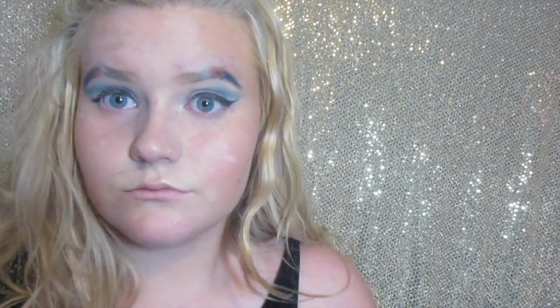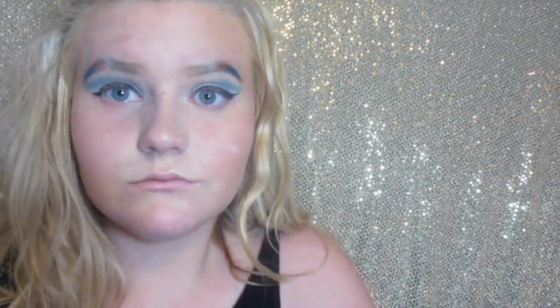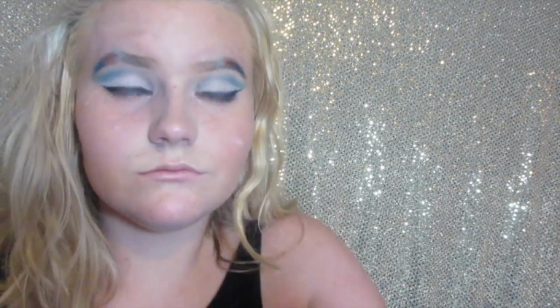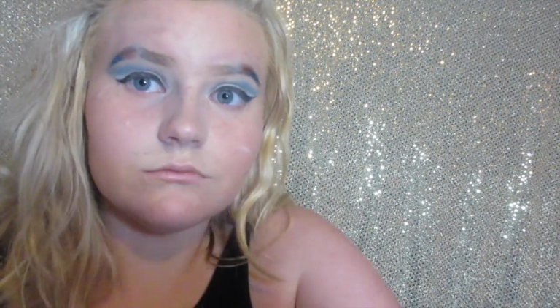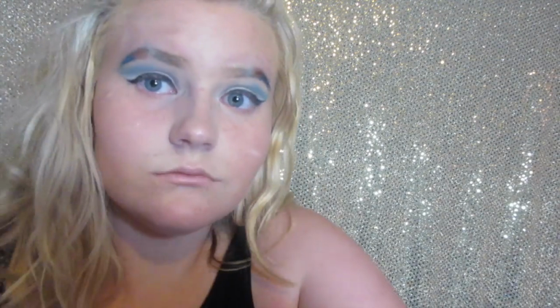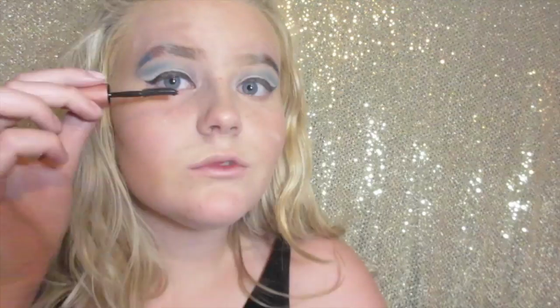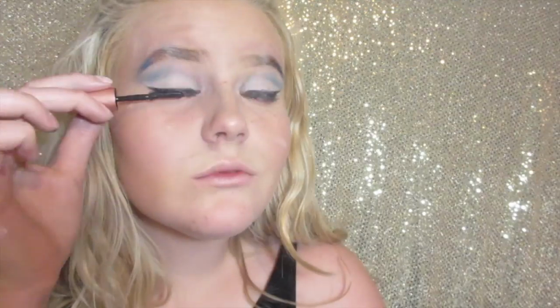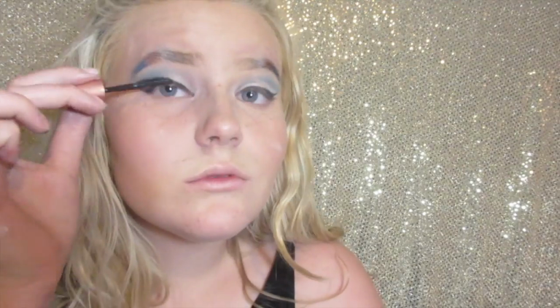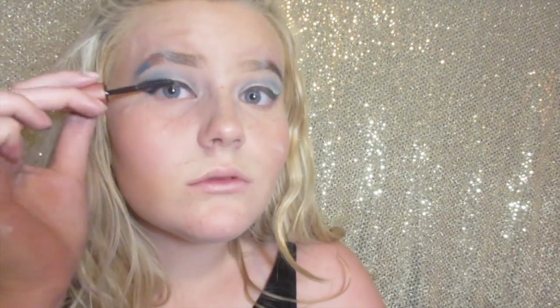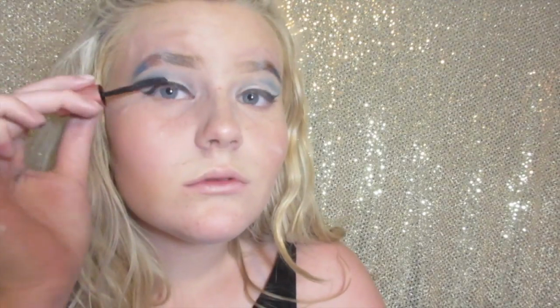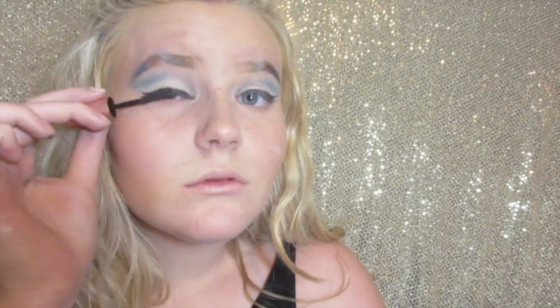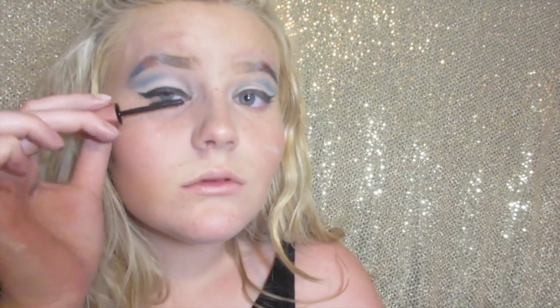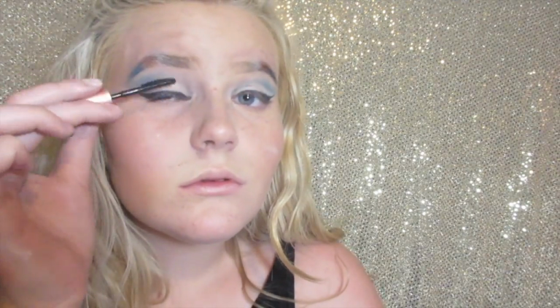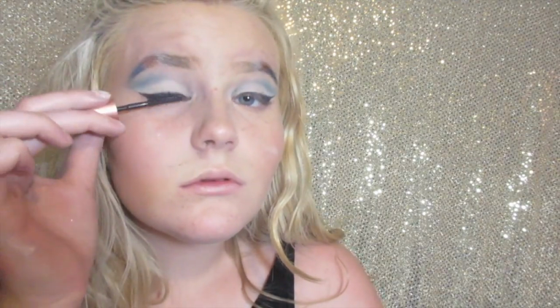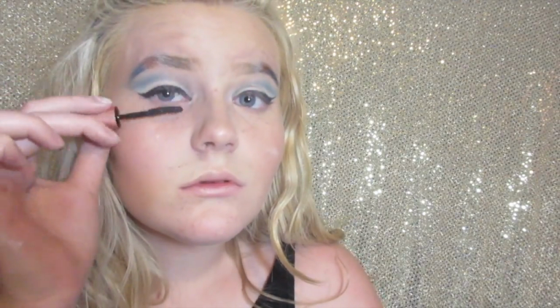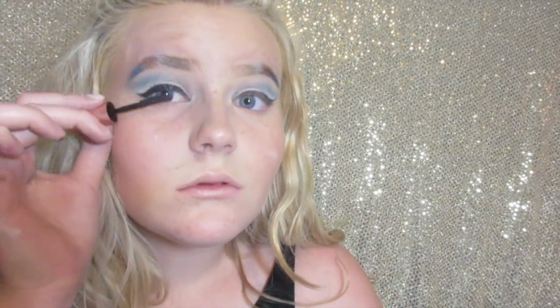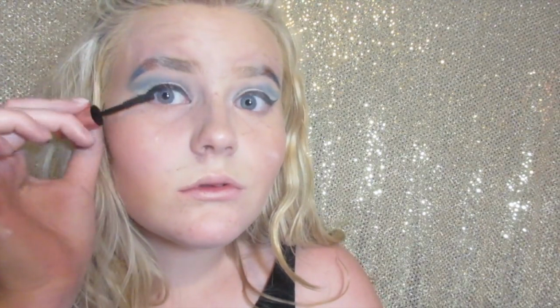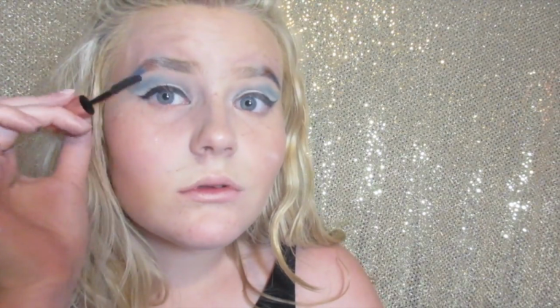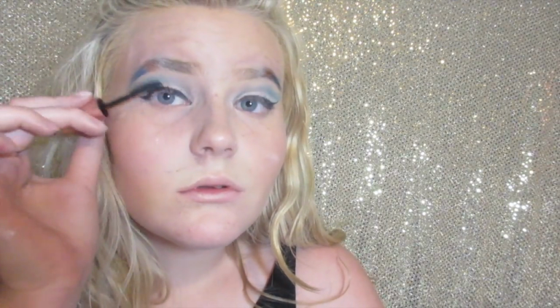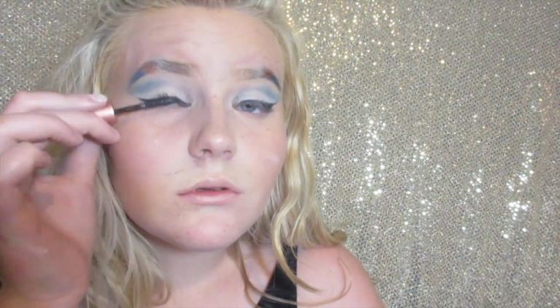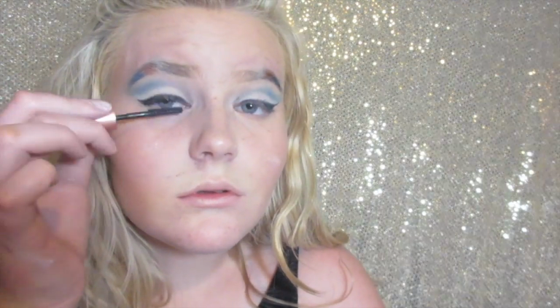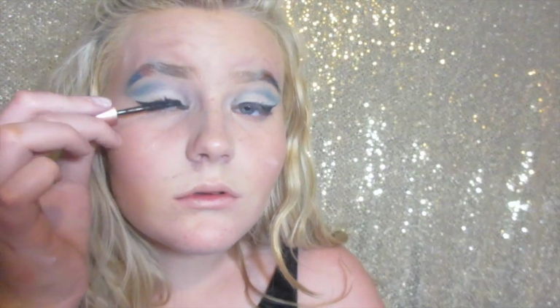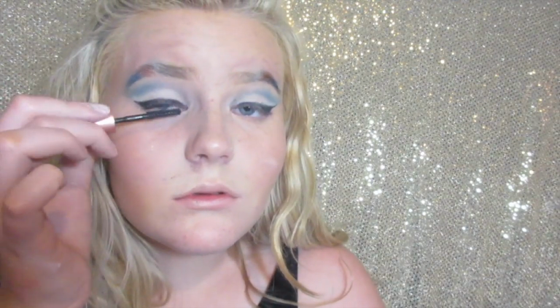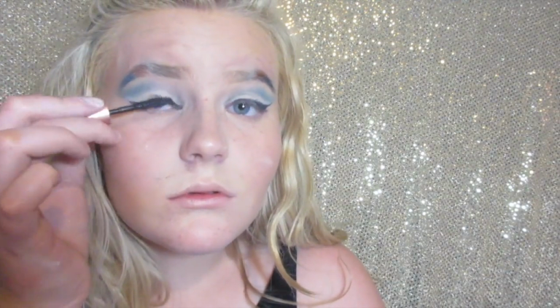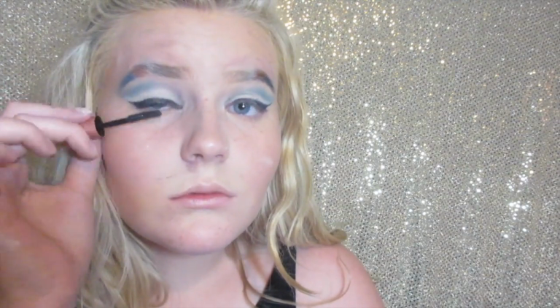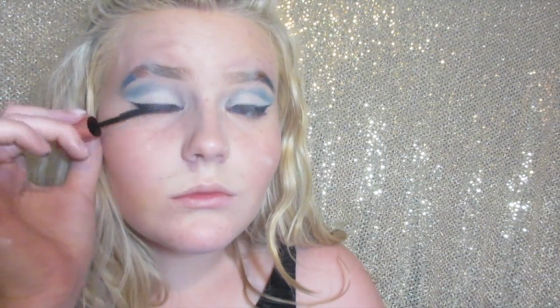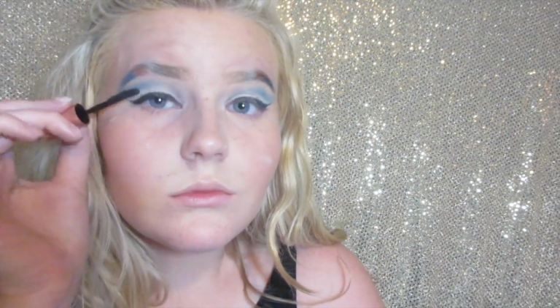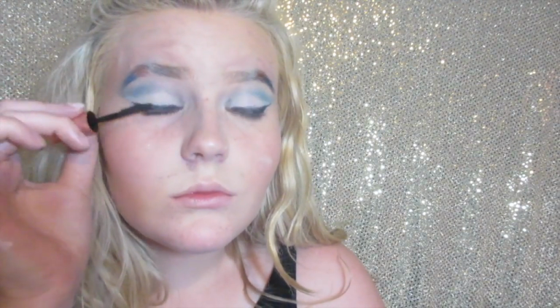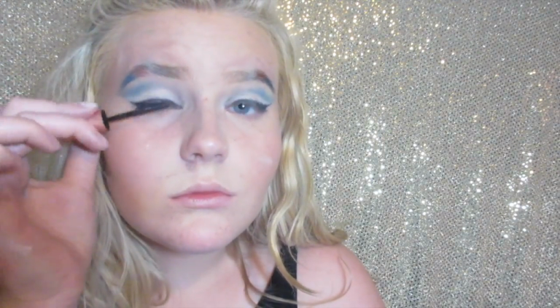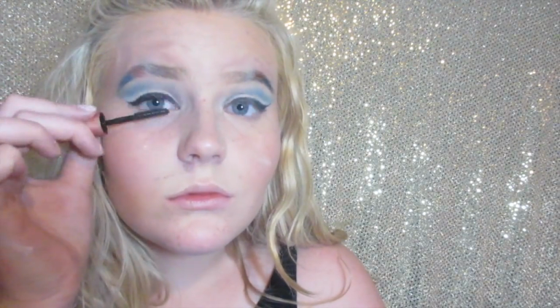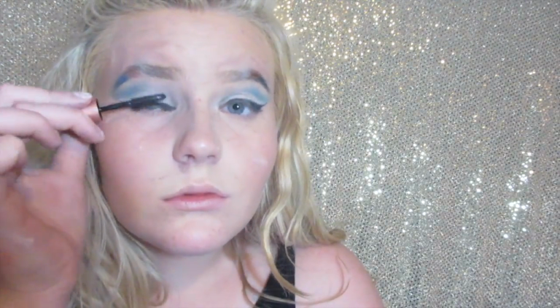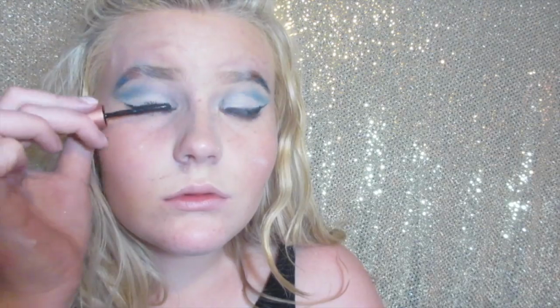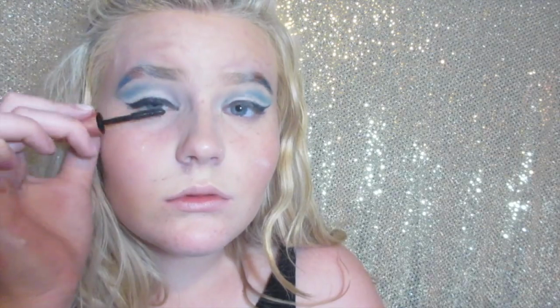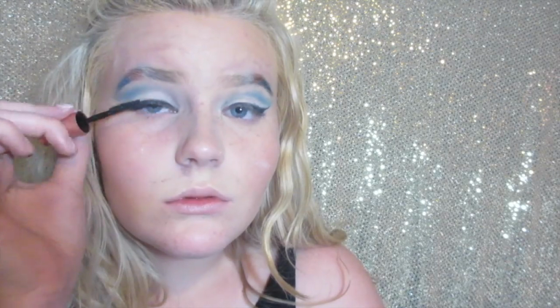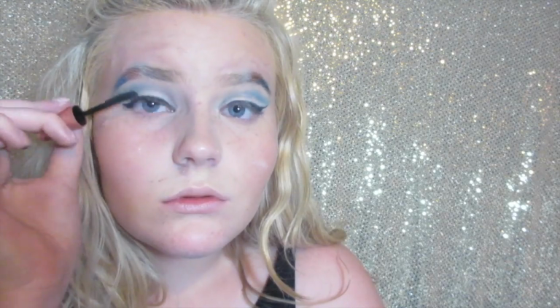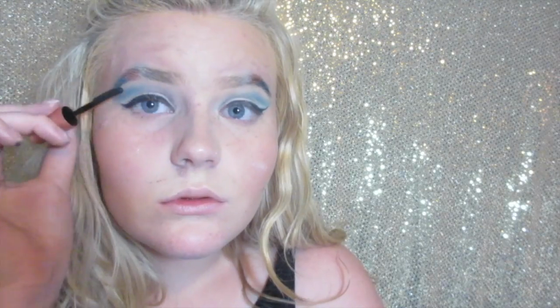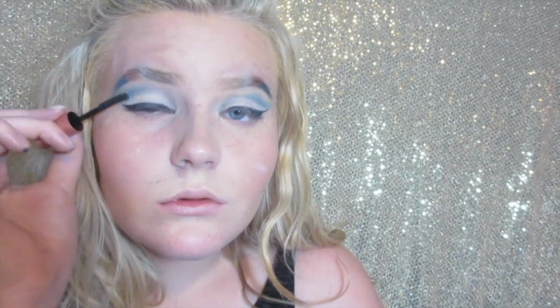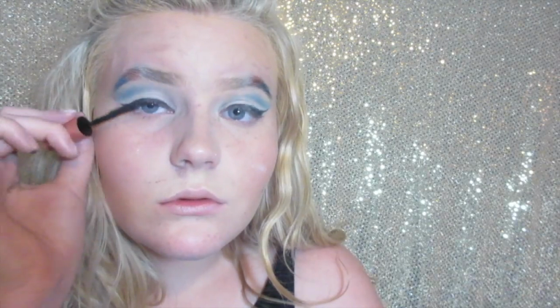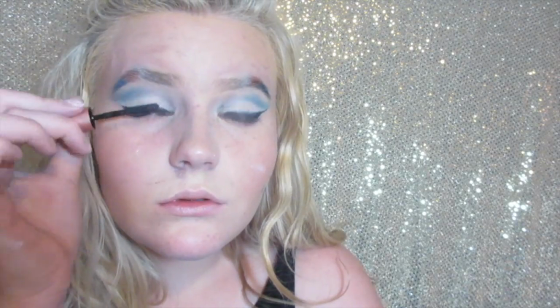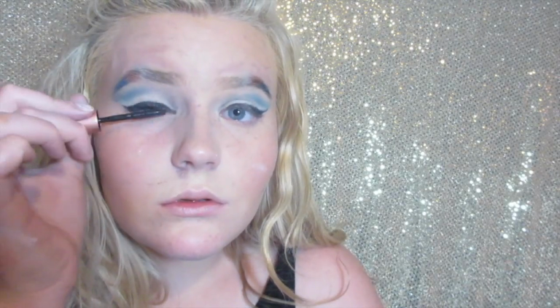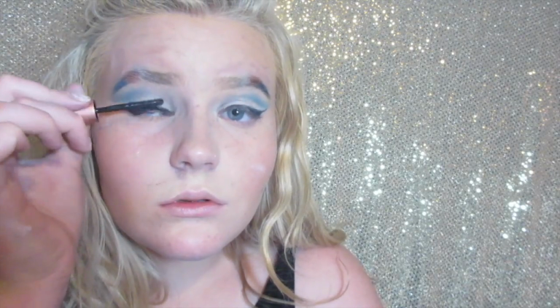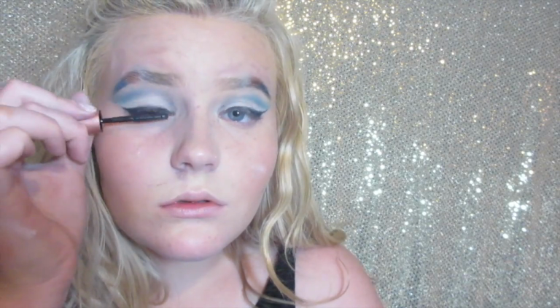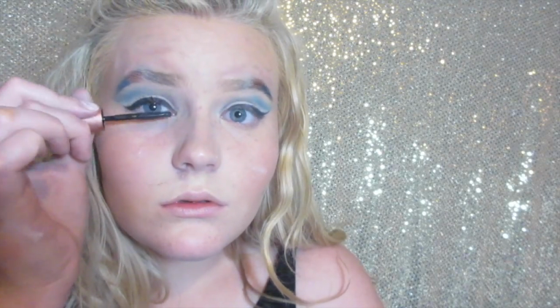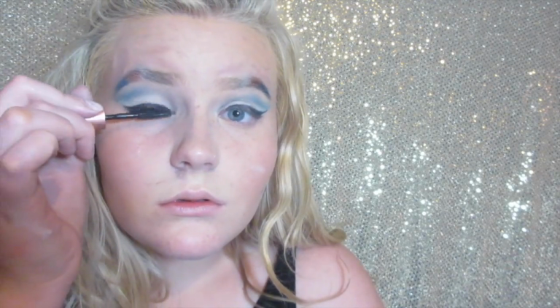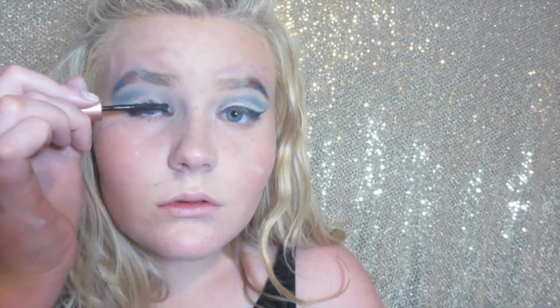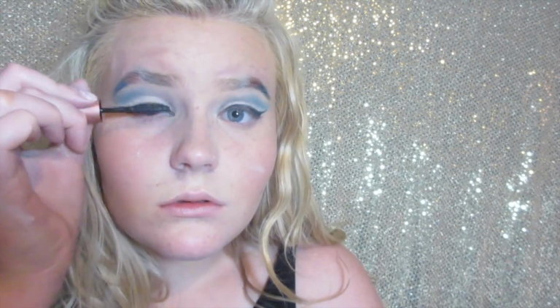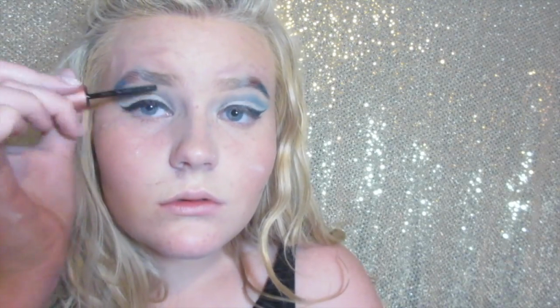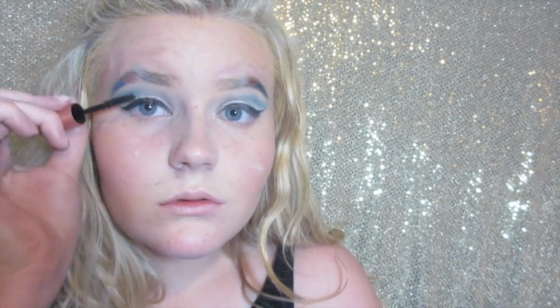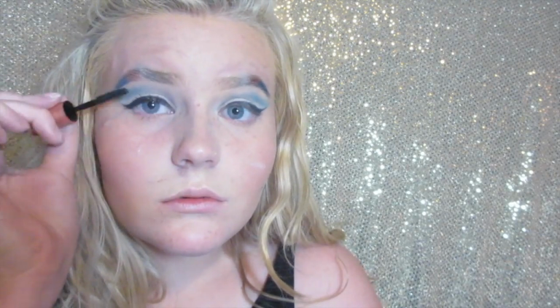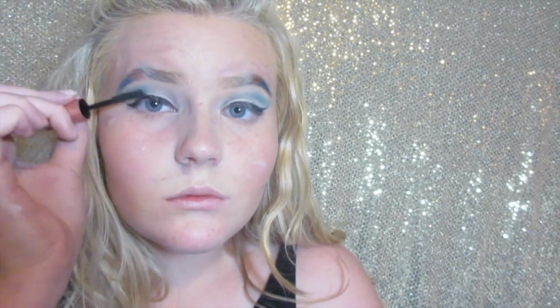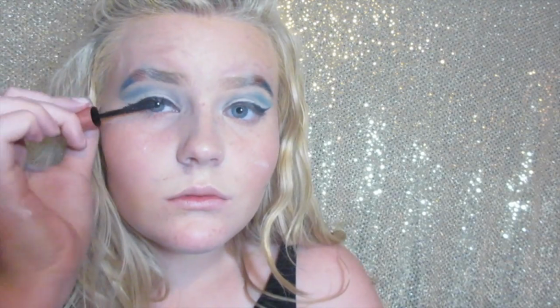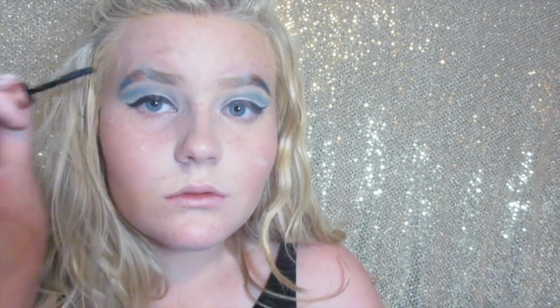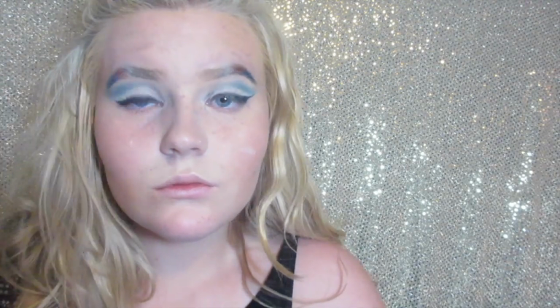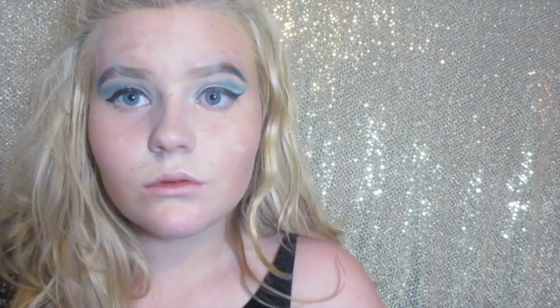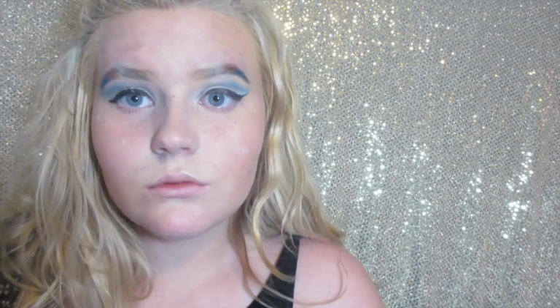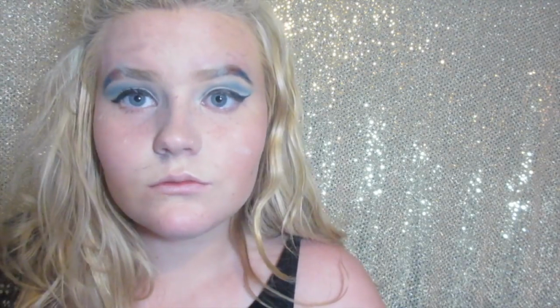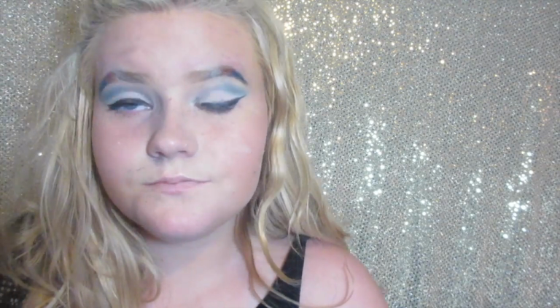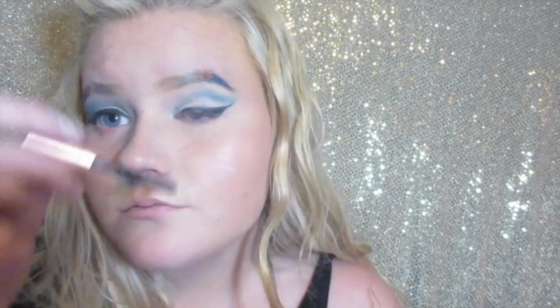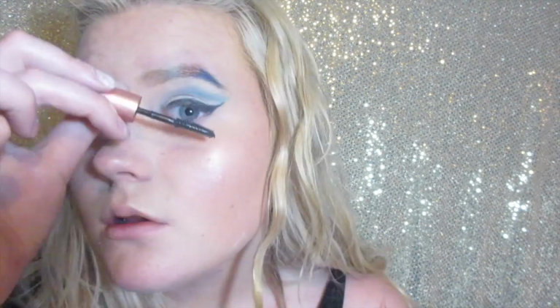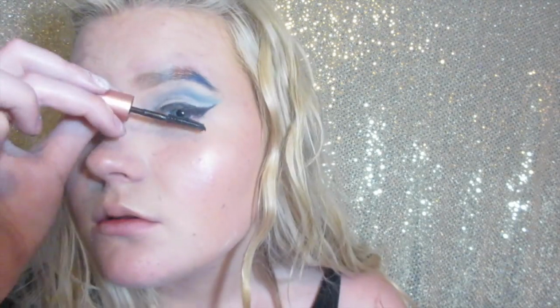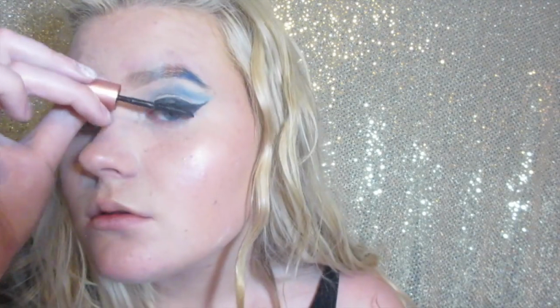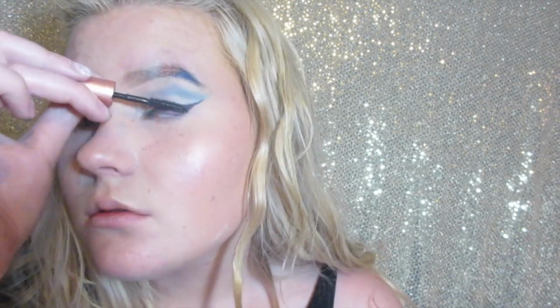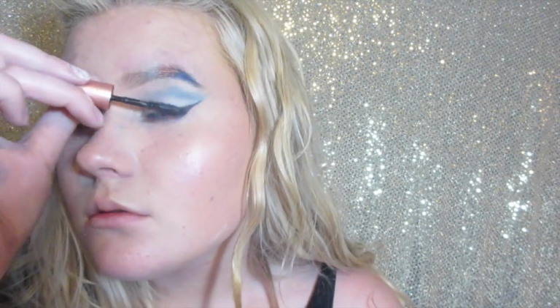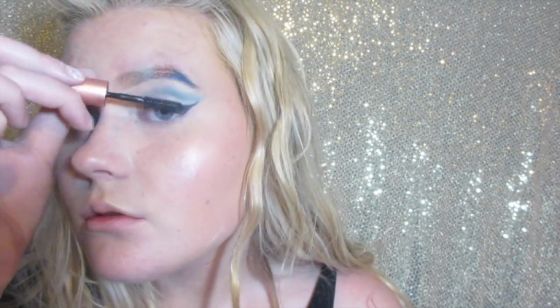I'm going to be using the Benefit Roller Lash mascara sample that I got from Sephora and I'm just going to be applying that to my lashes.